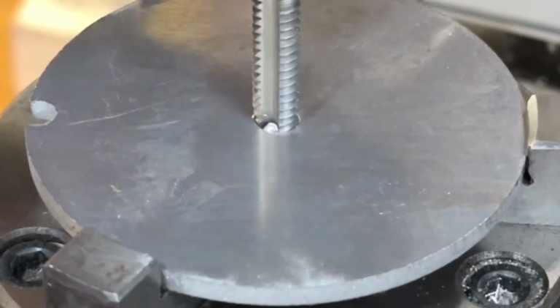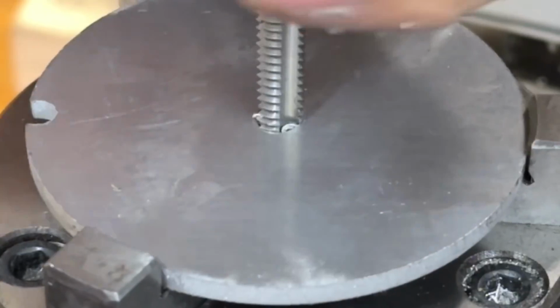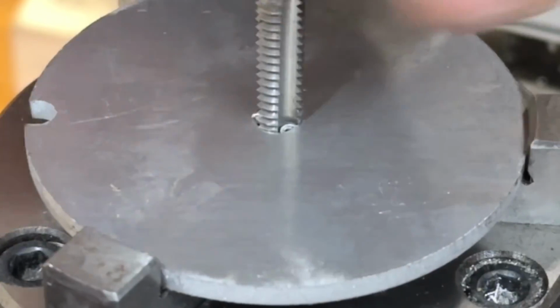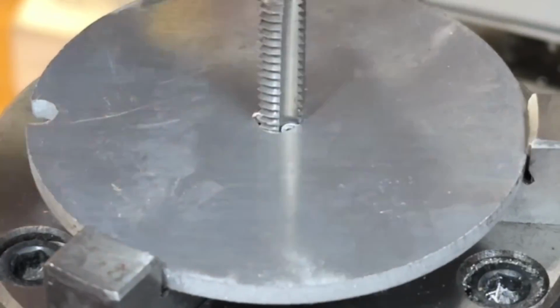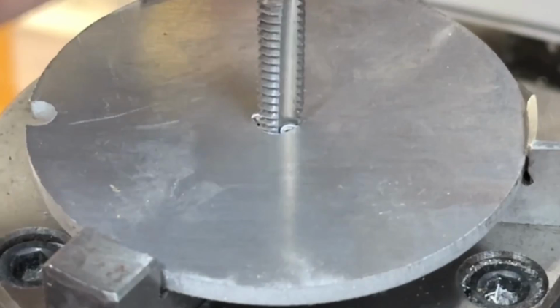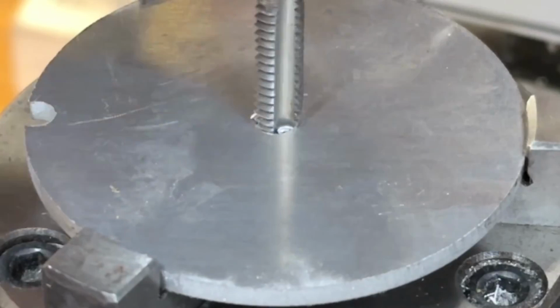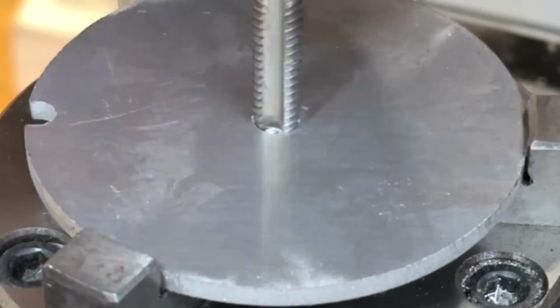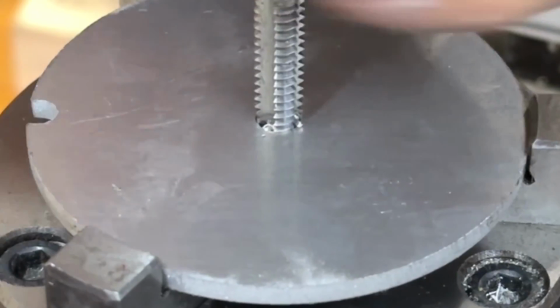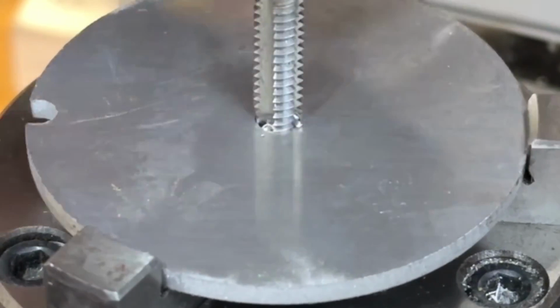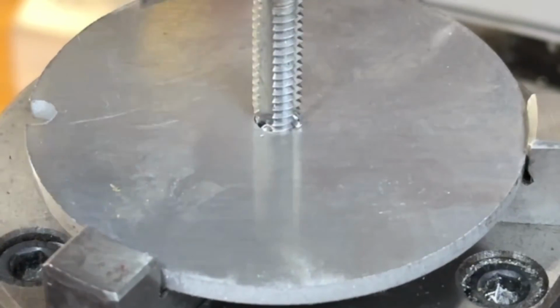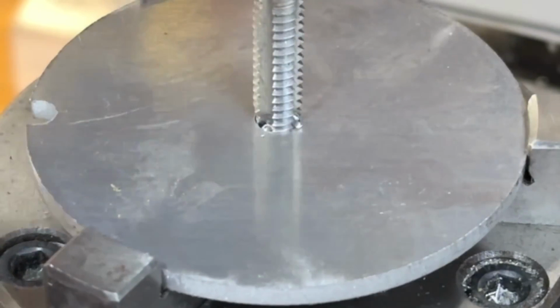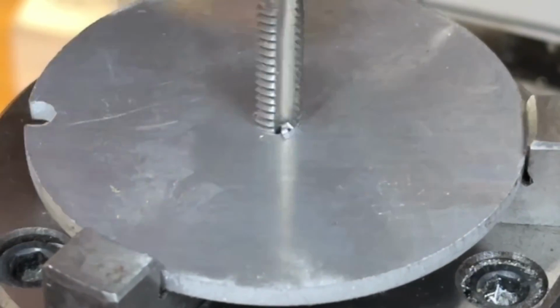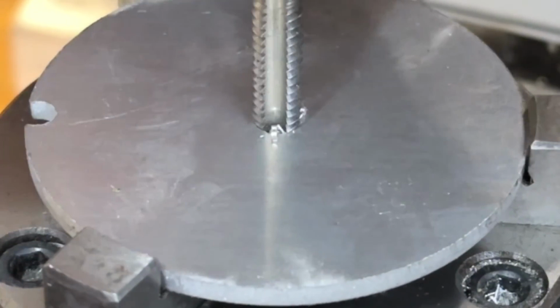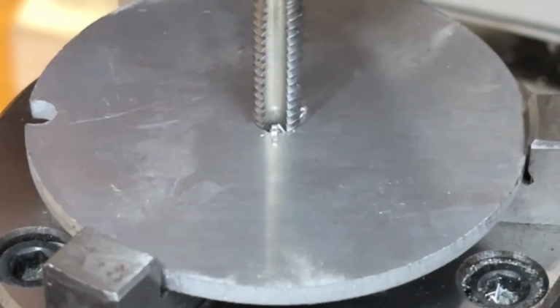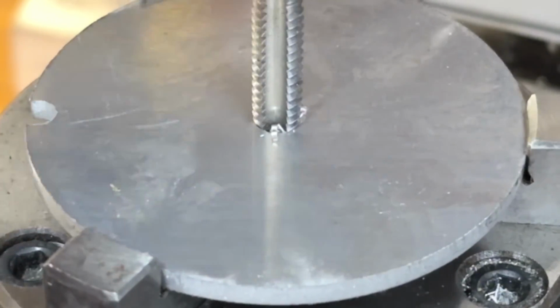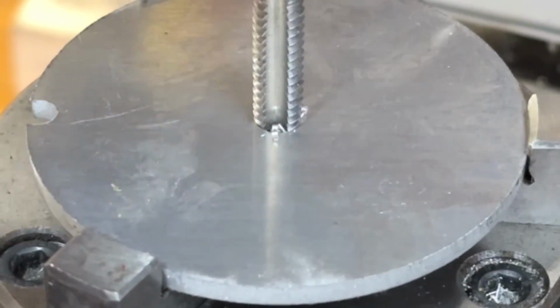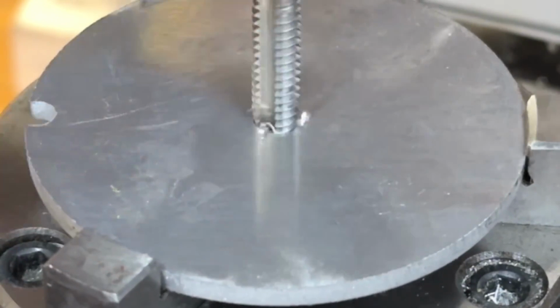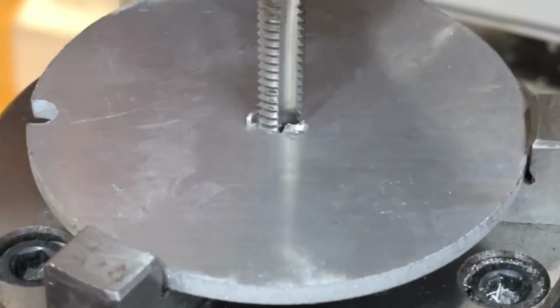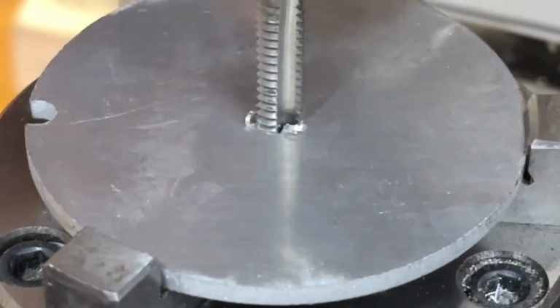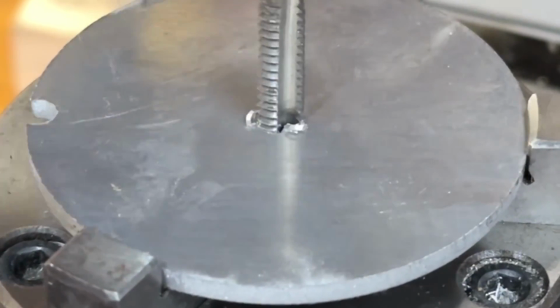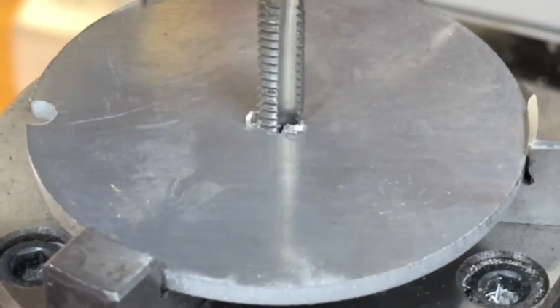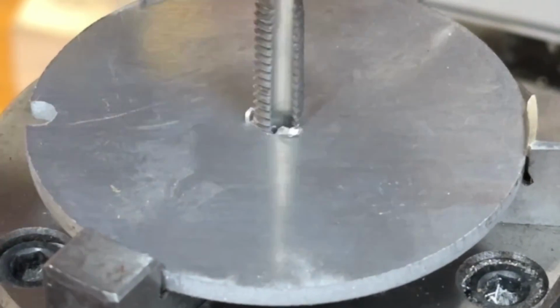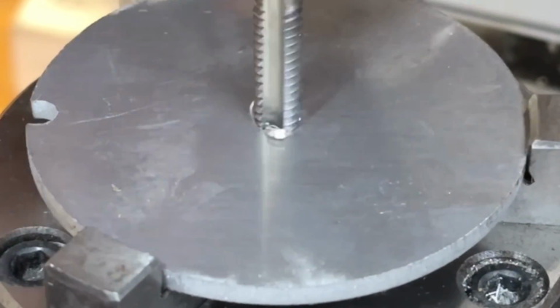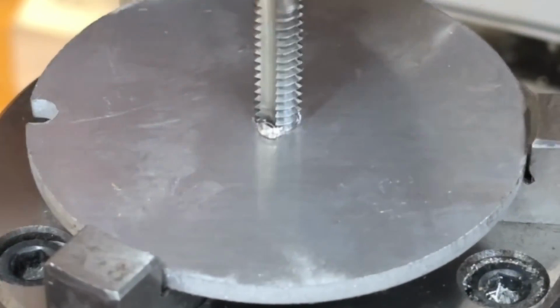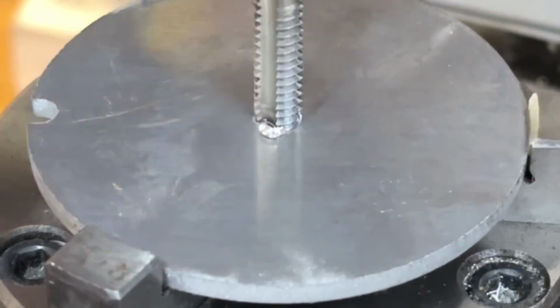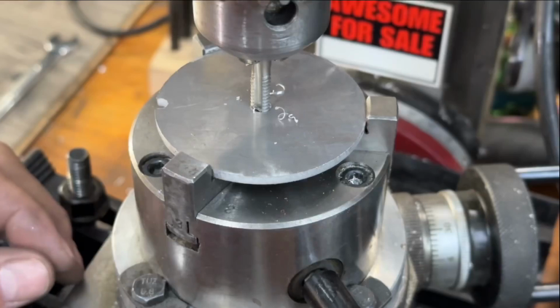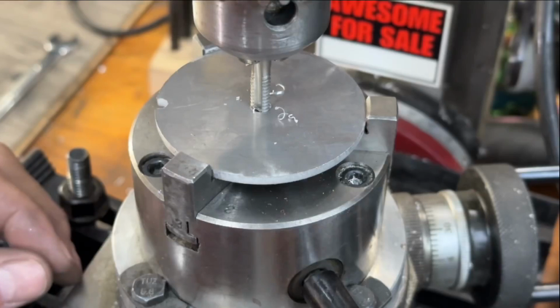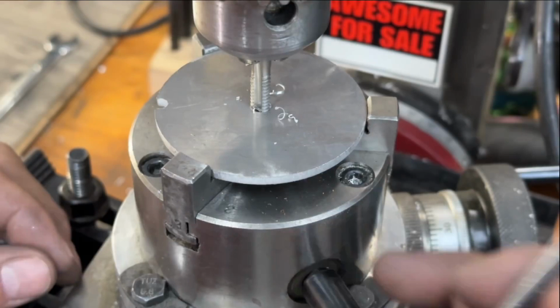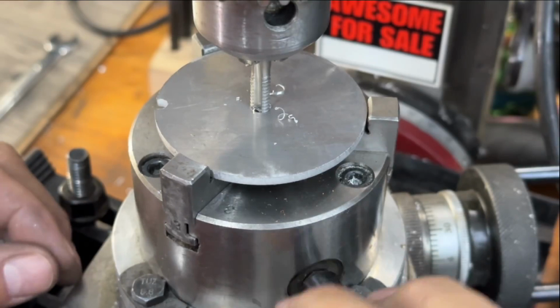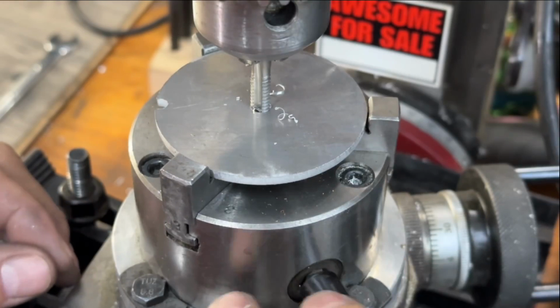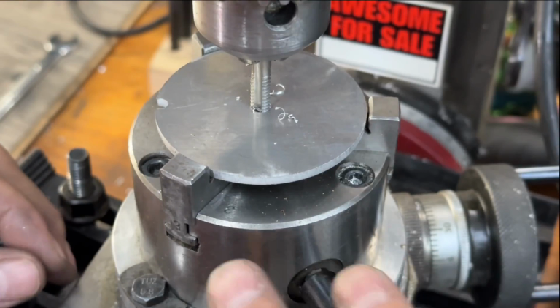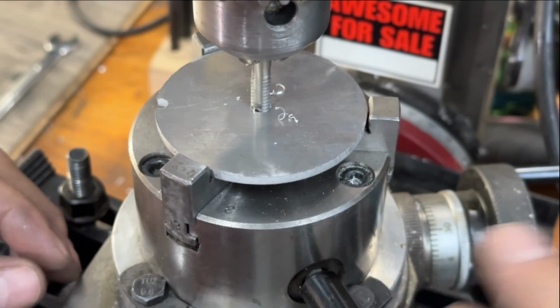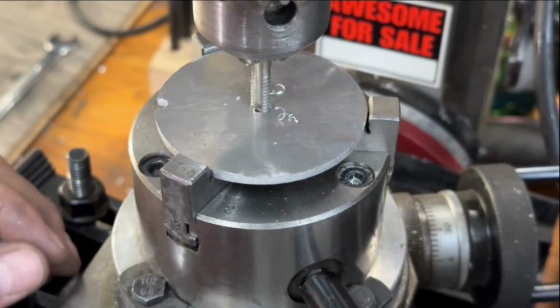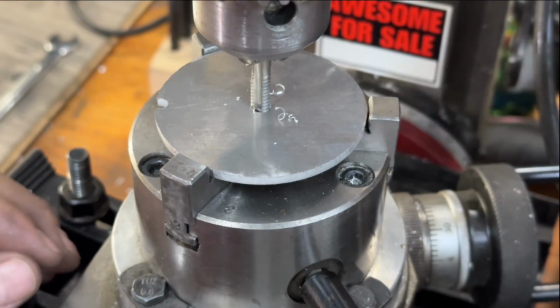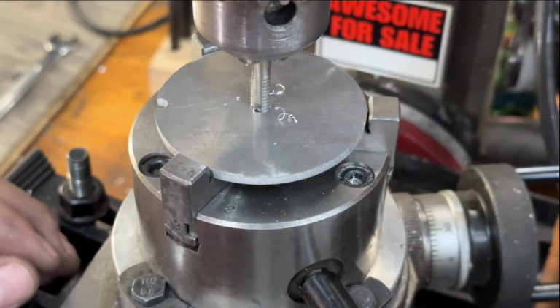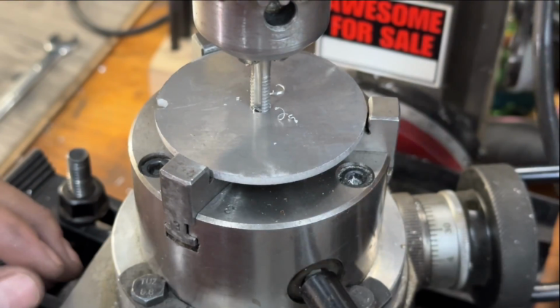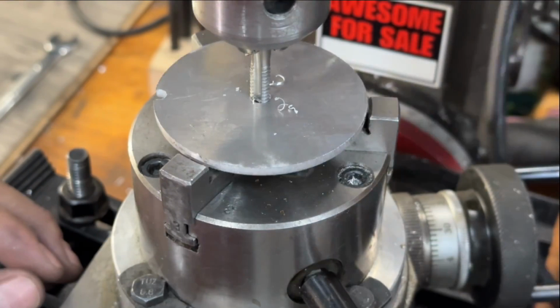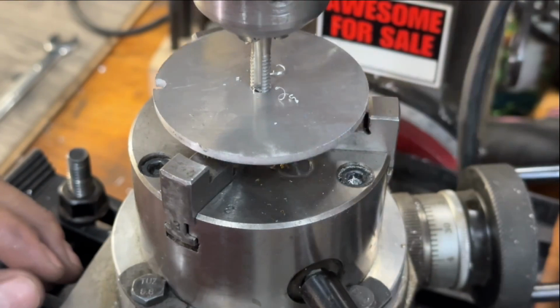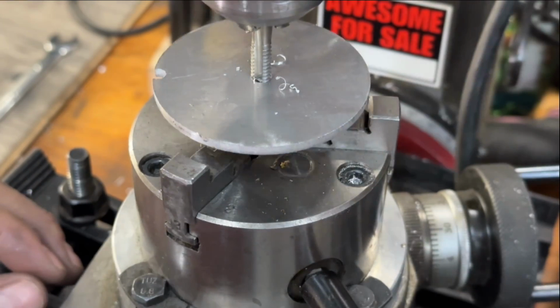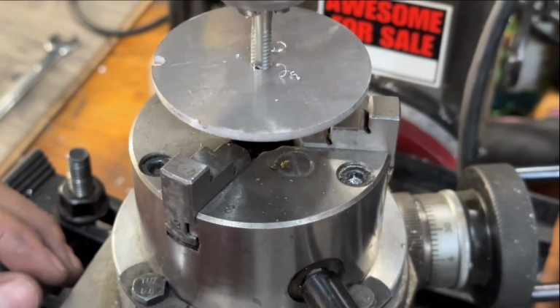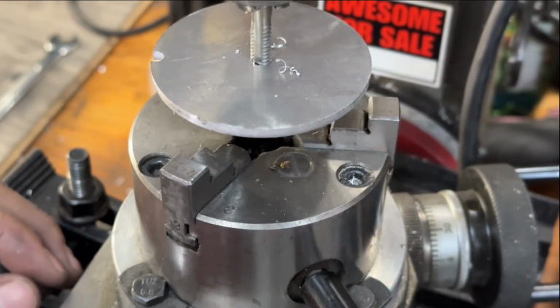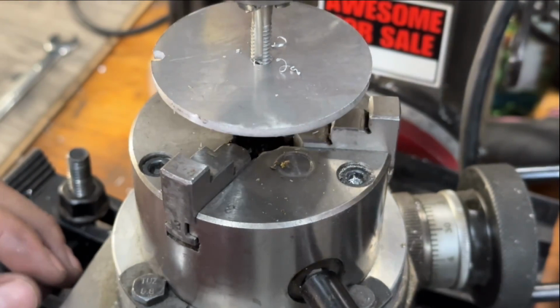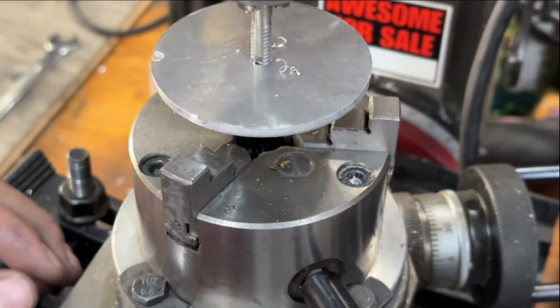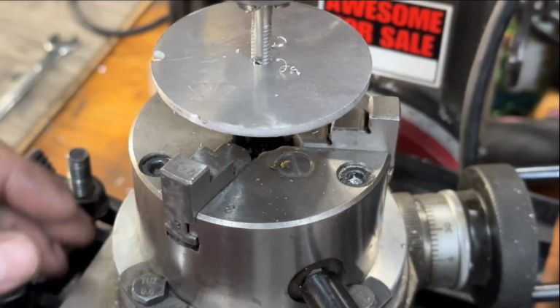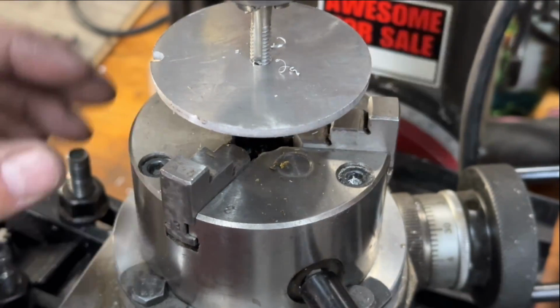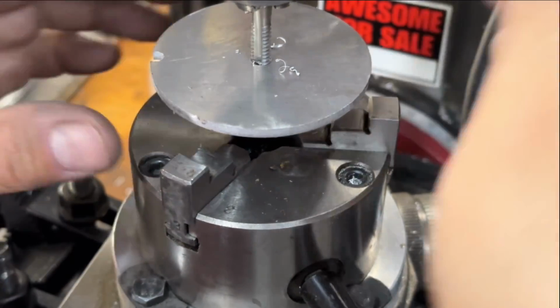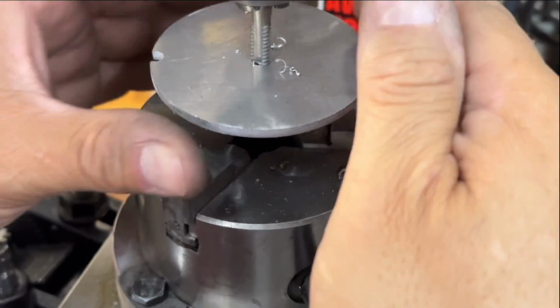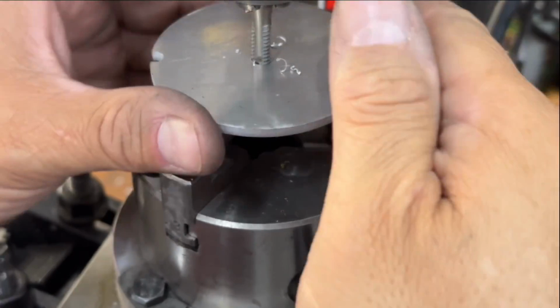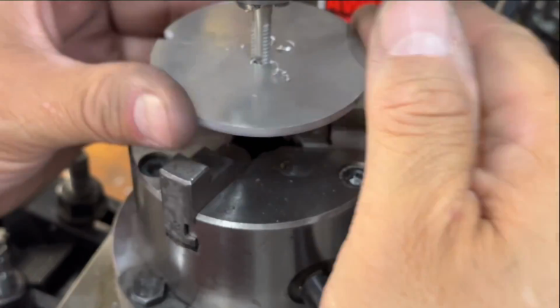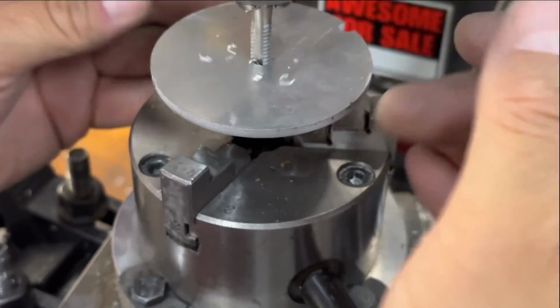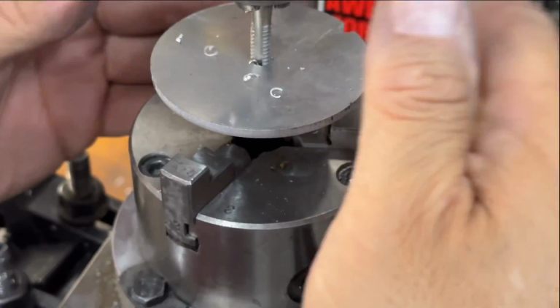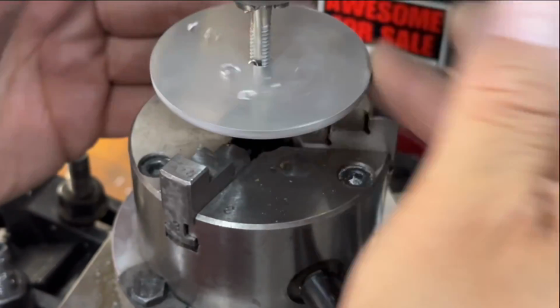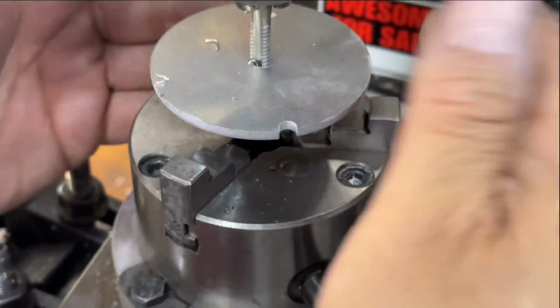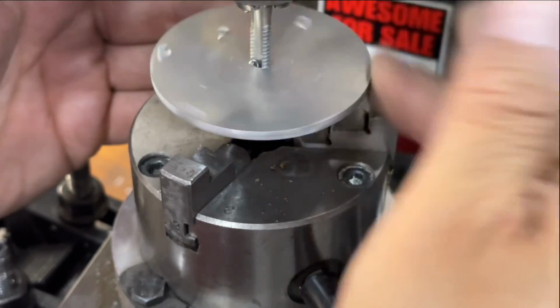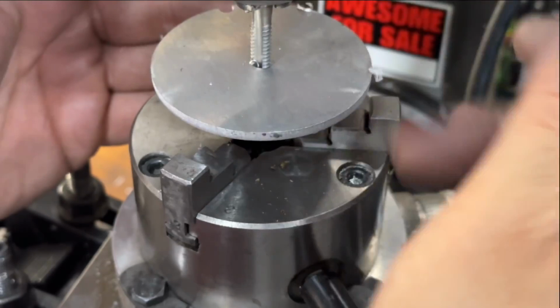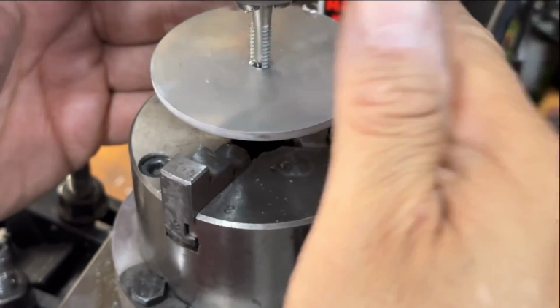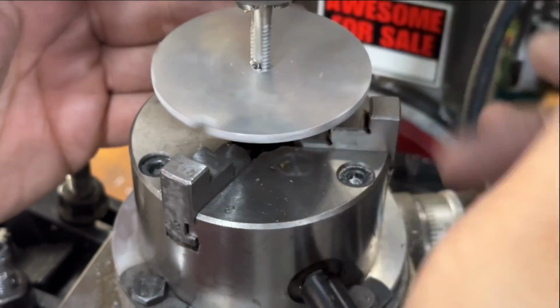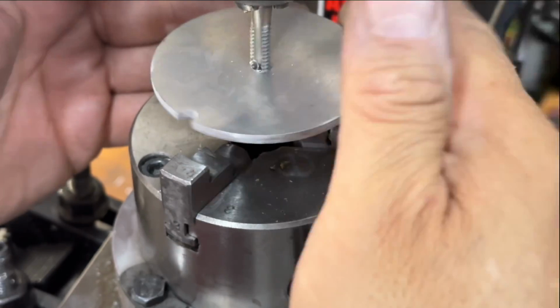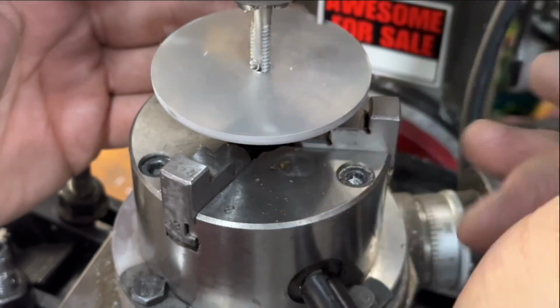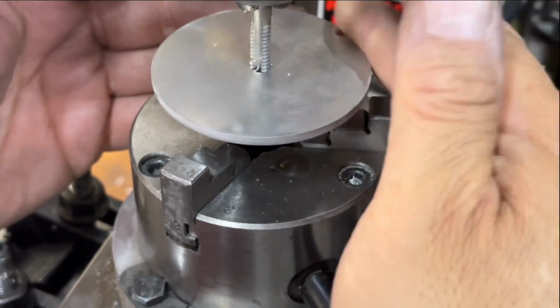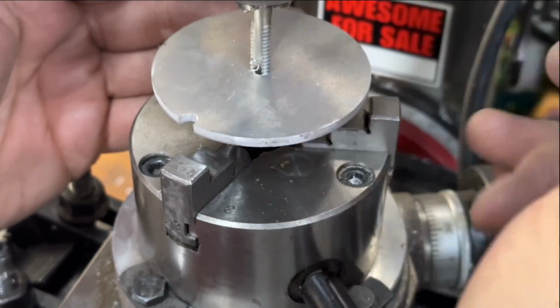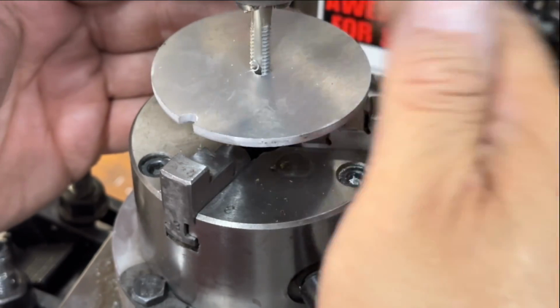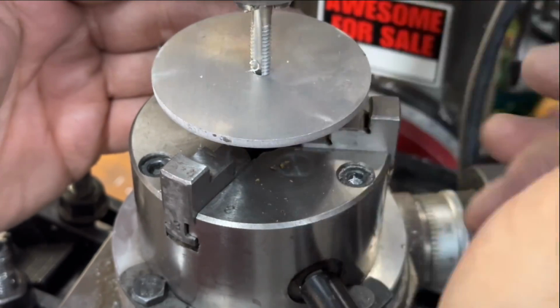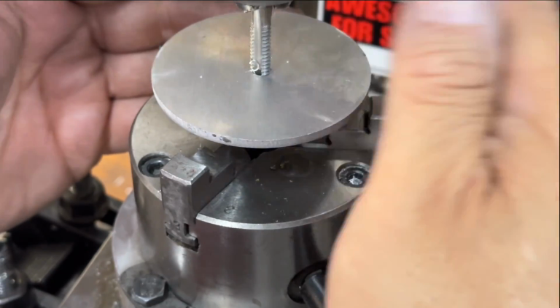By threading the upper plate, it doesn't rotate so freely anymore. In fact, it'll tighten down on the cord, so long as you have it wrapped the same way.